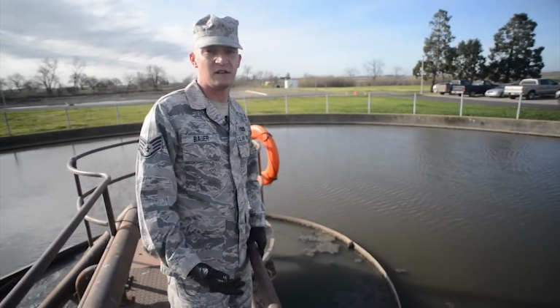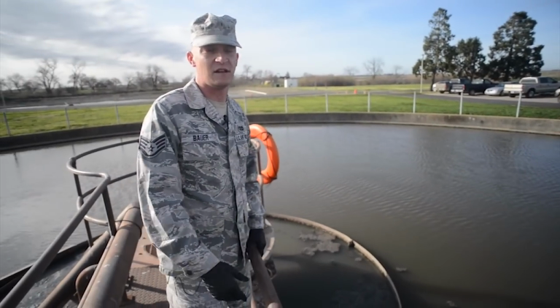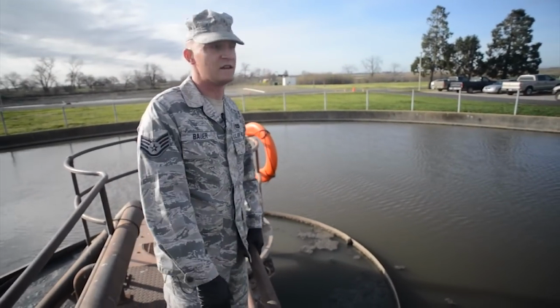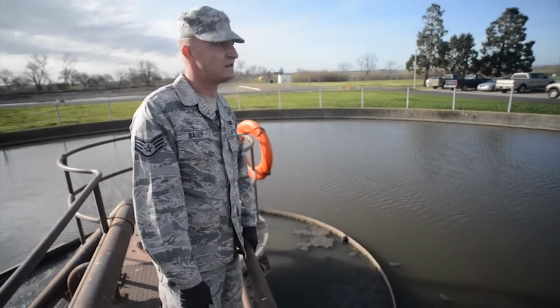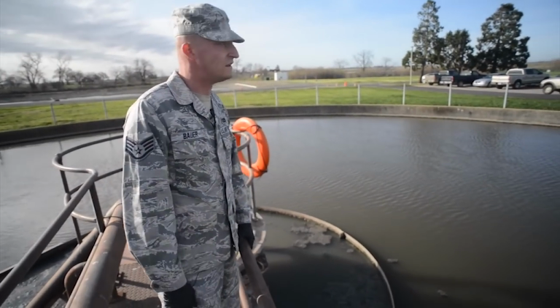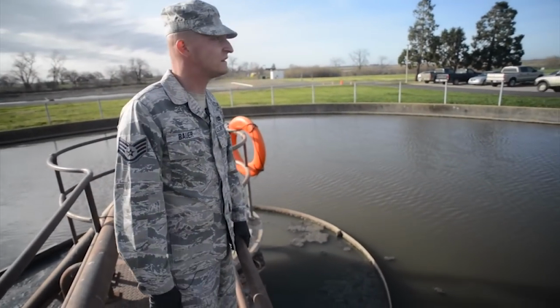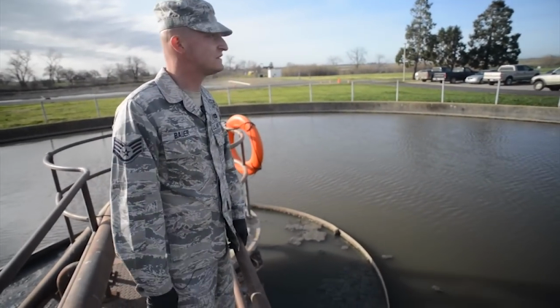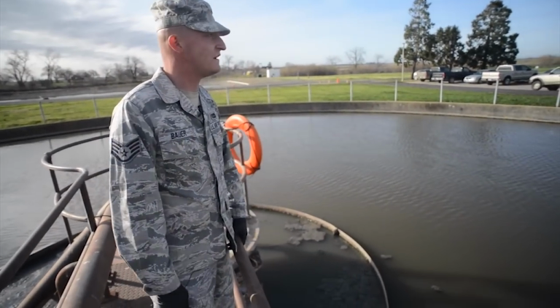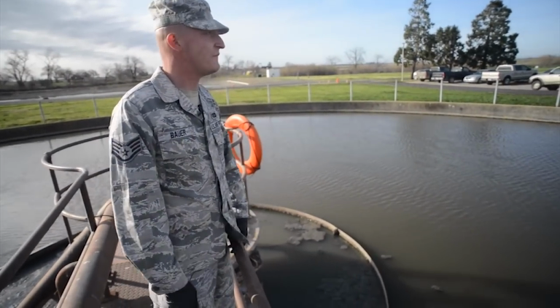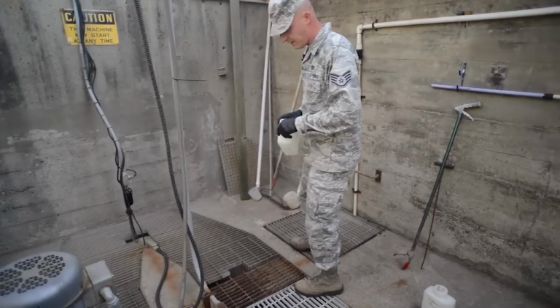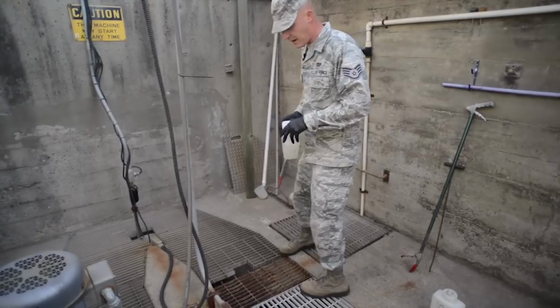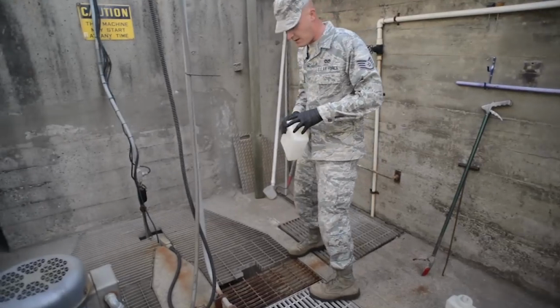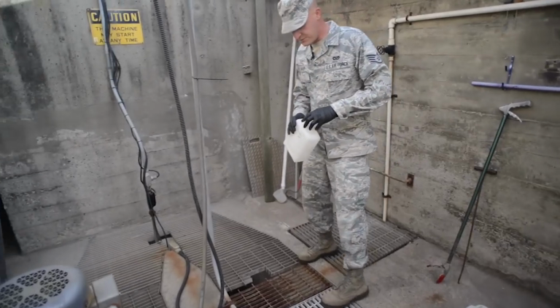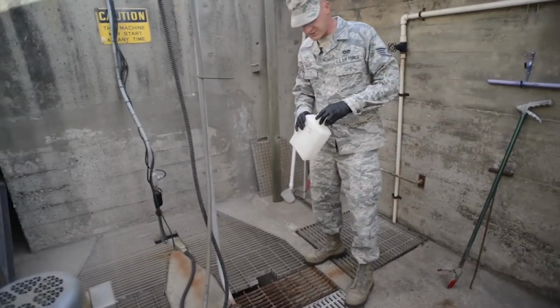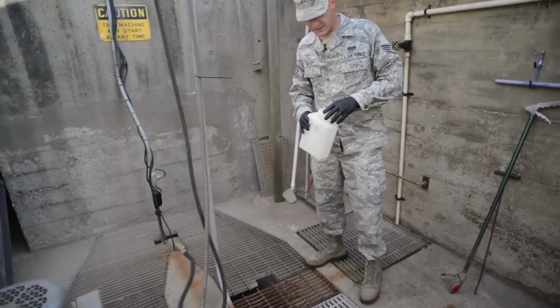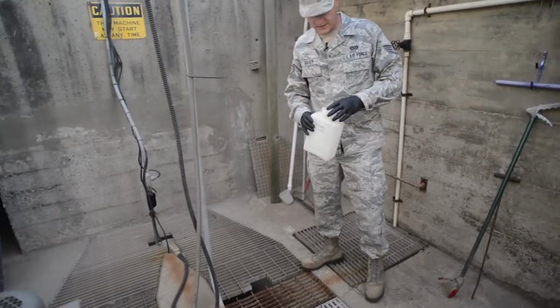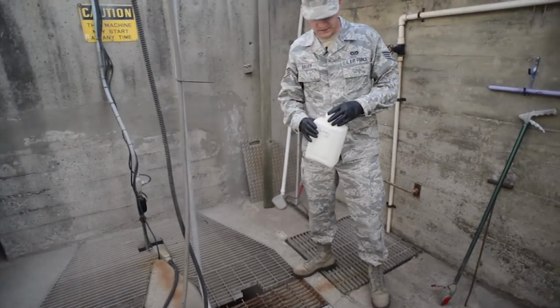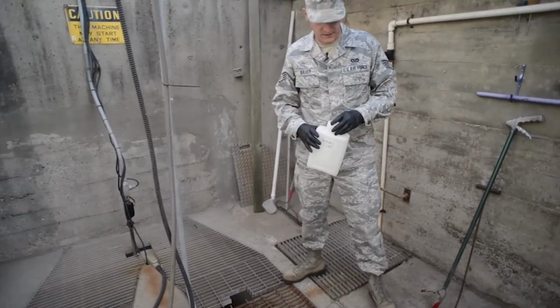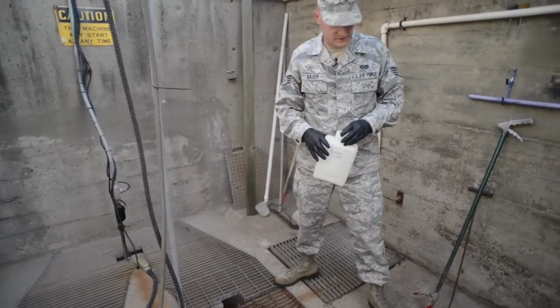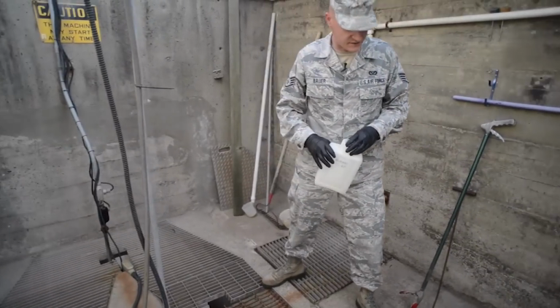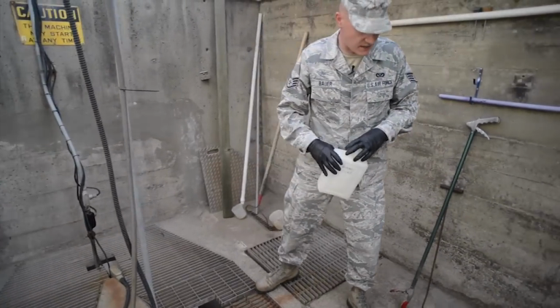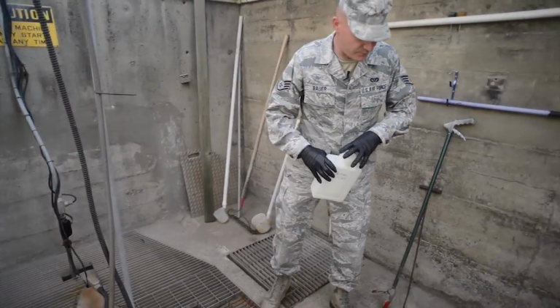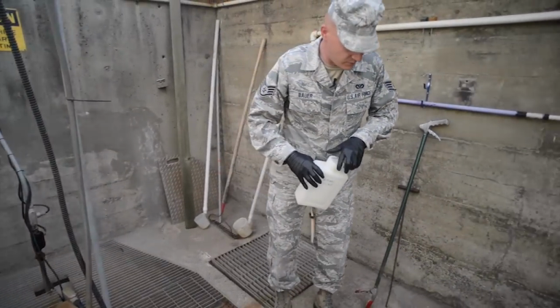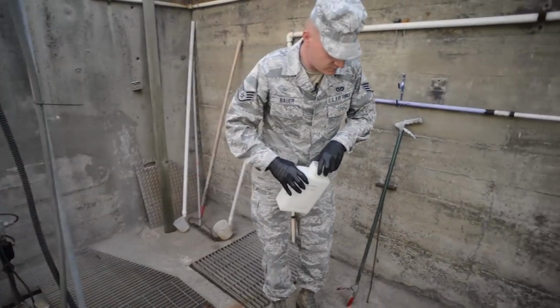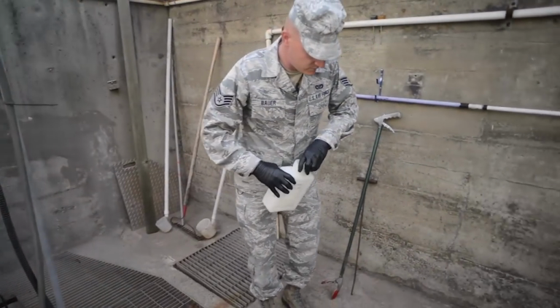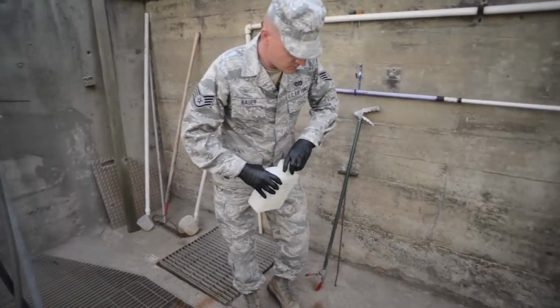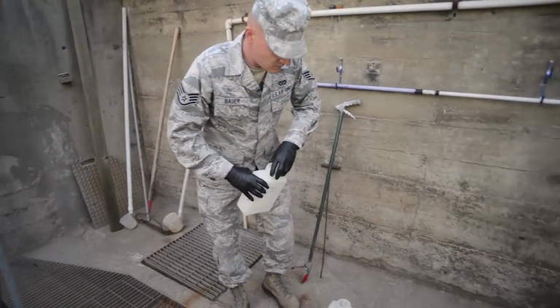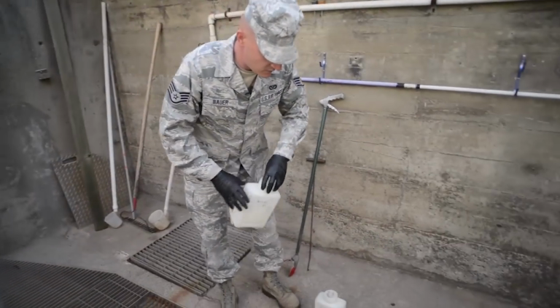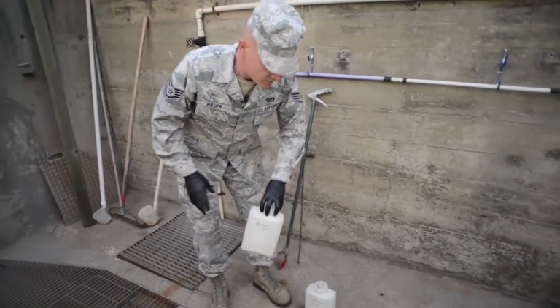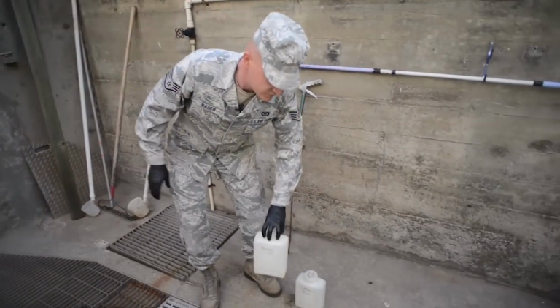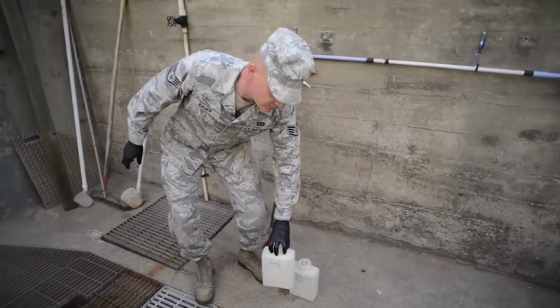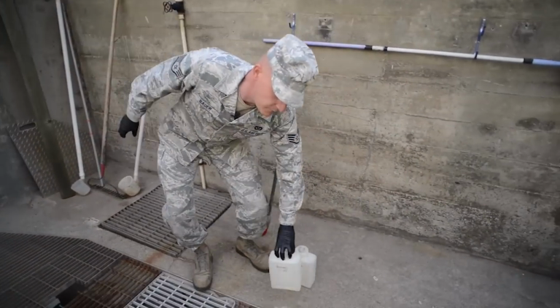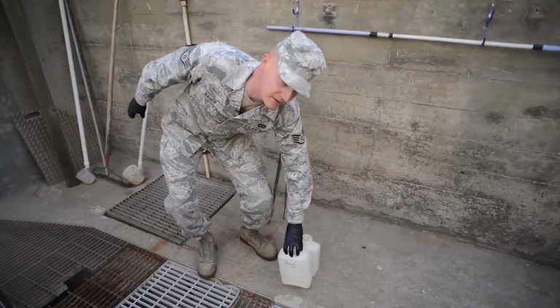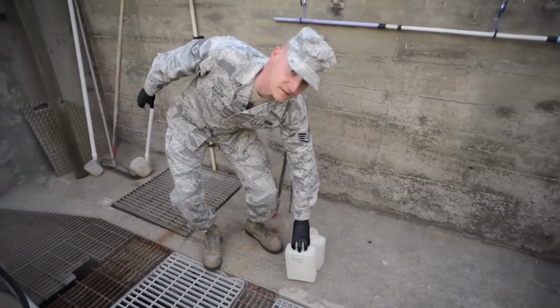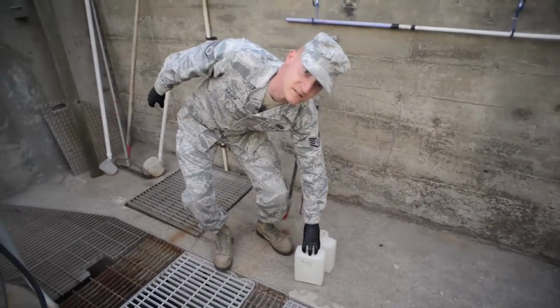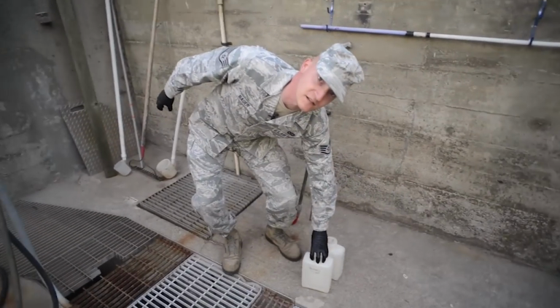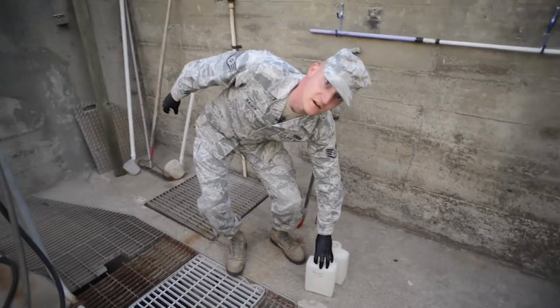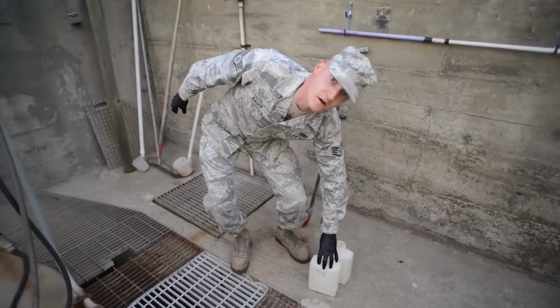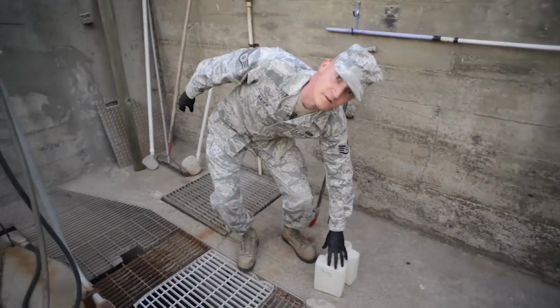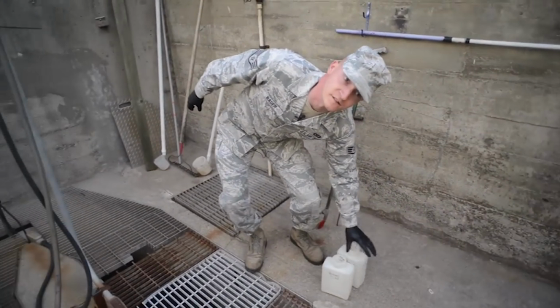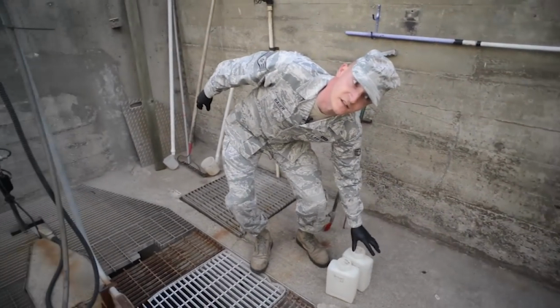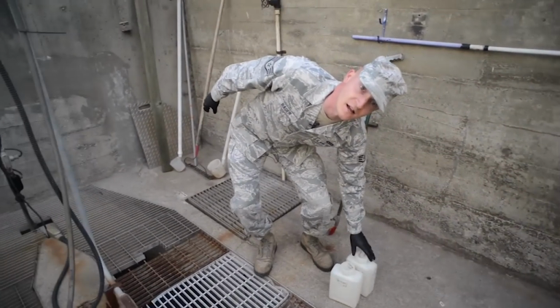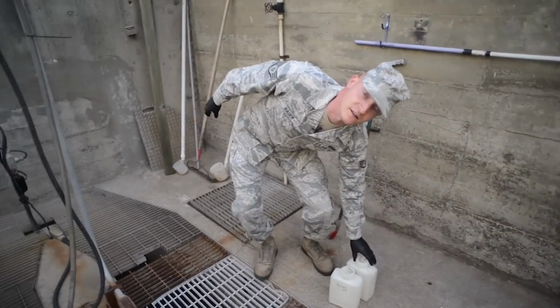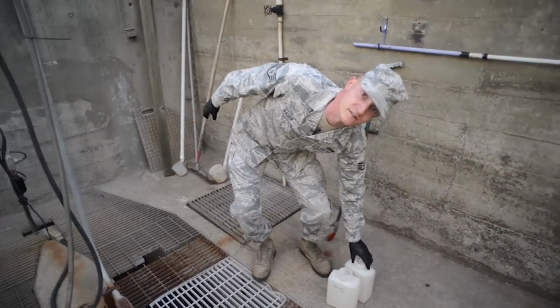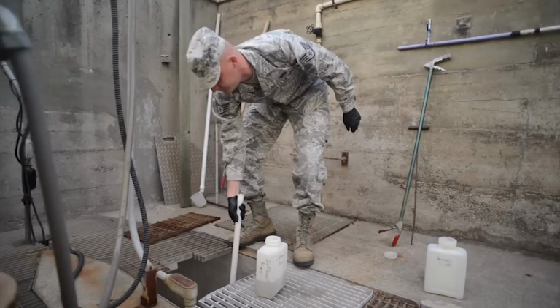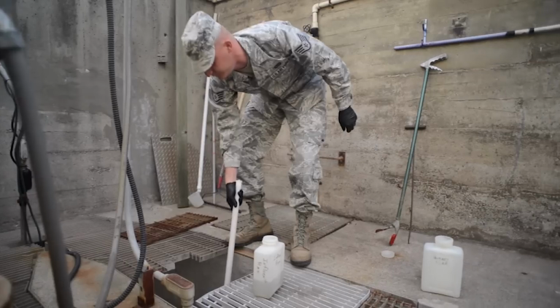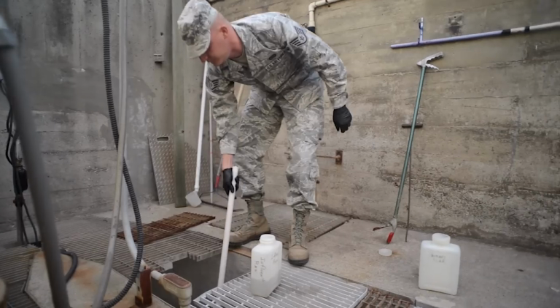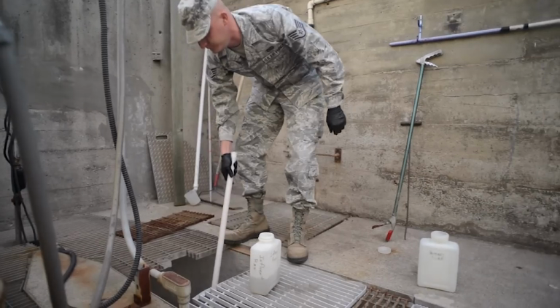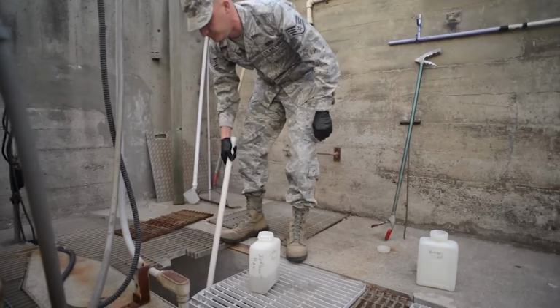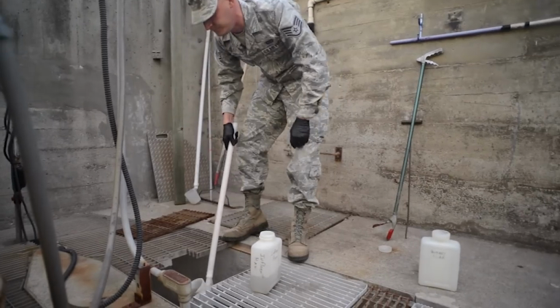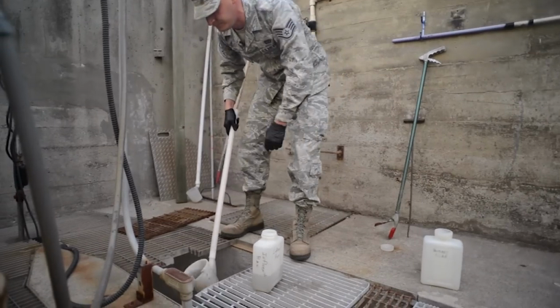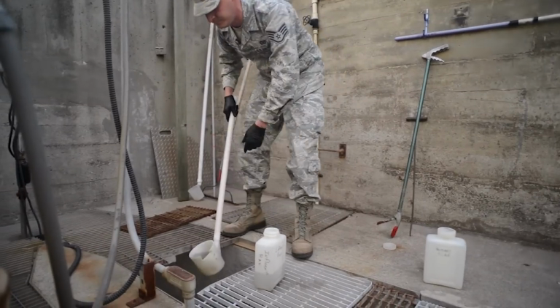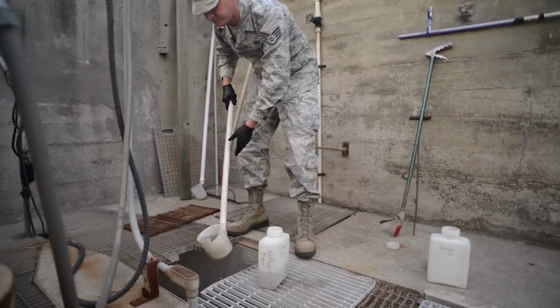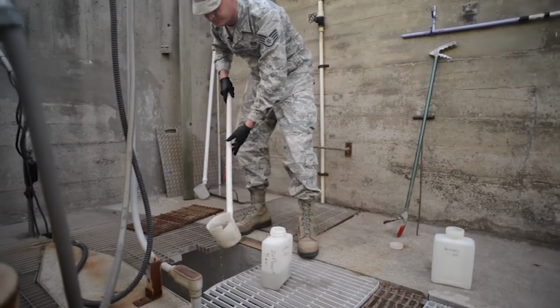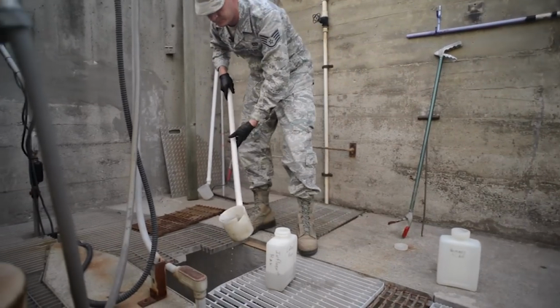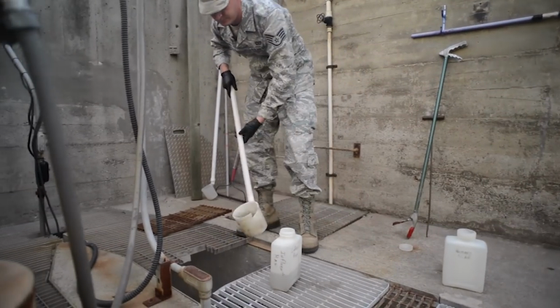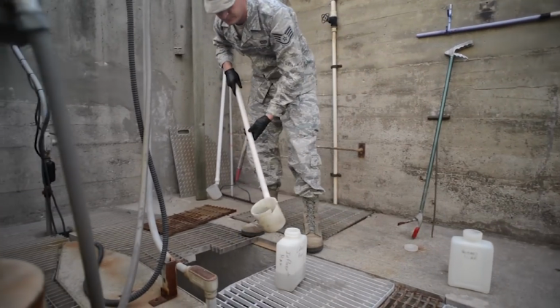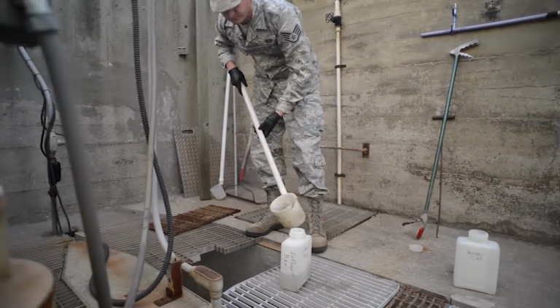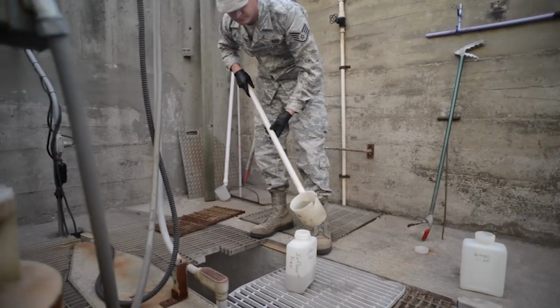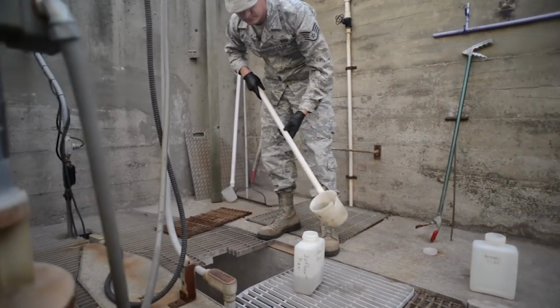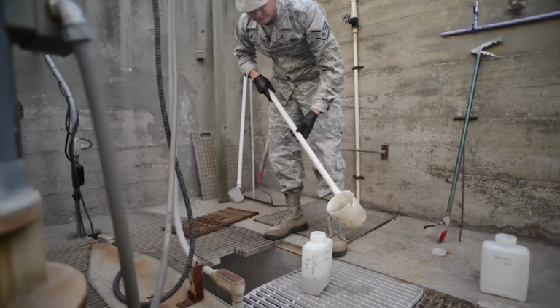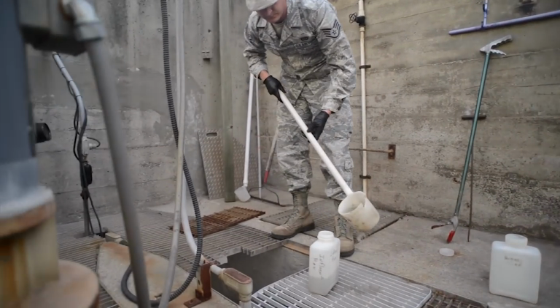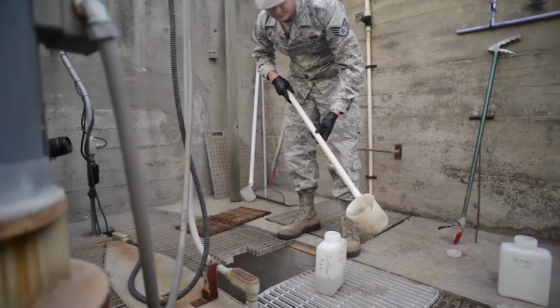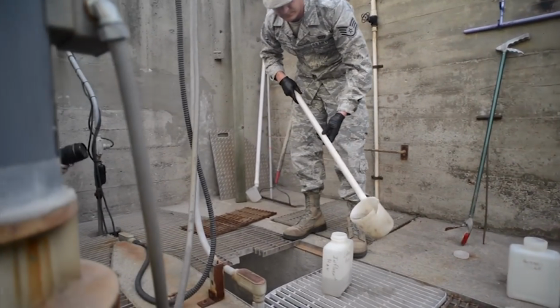Right now I'm just going to collect a sample so that we can see all the solids that are in the water.